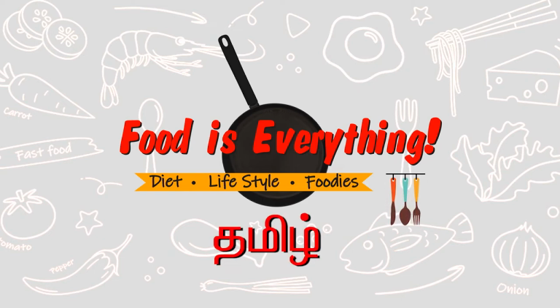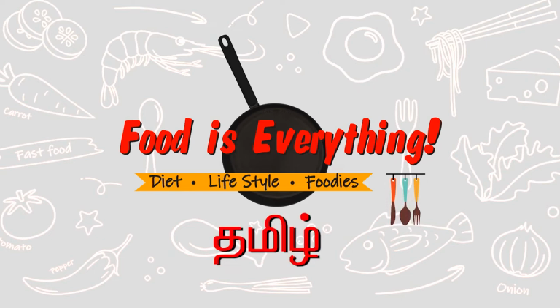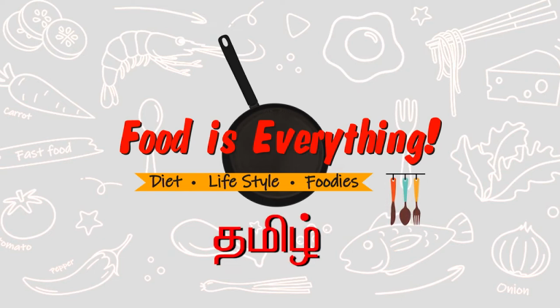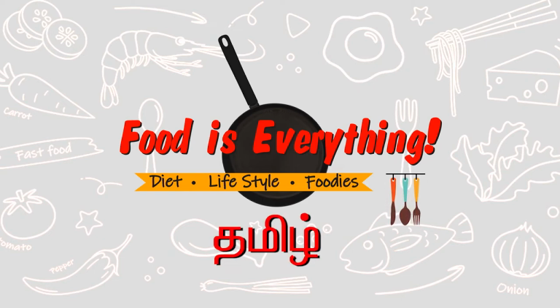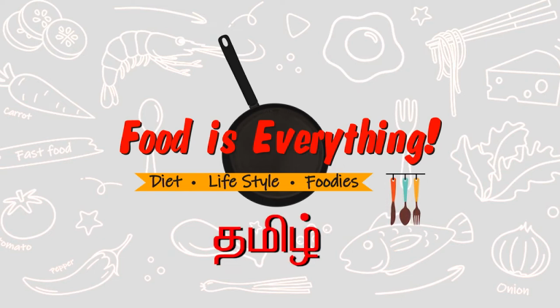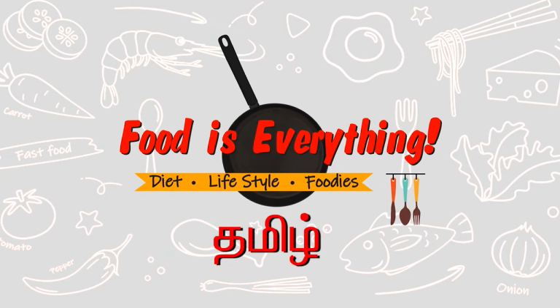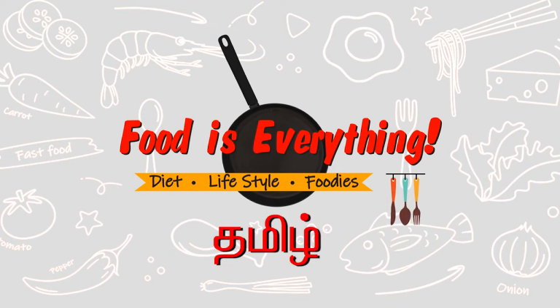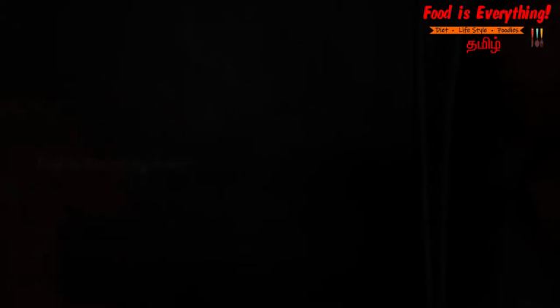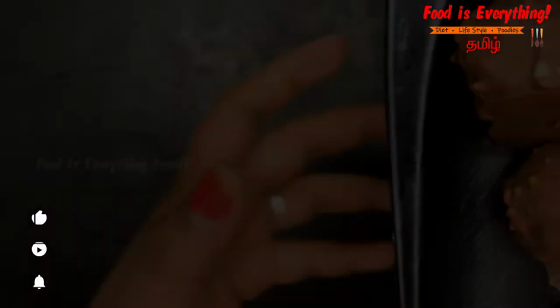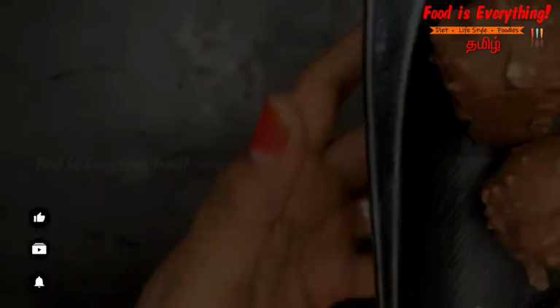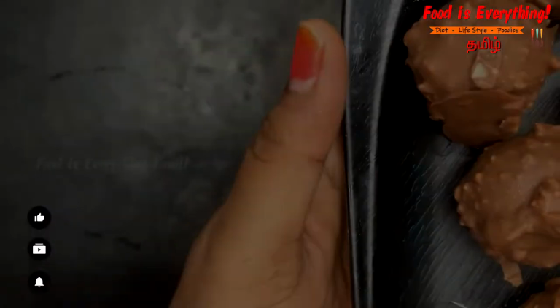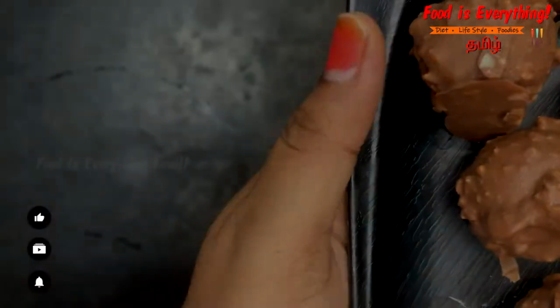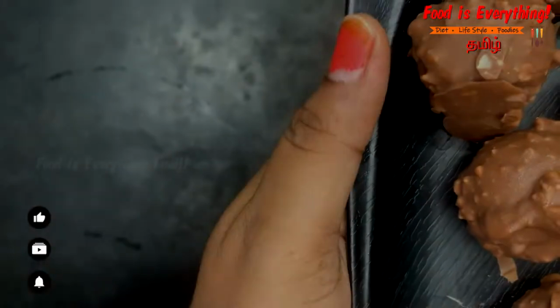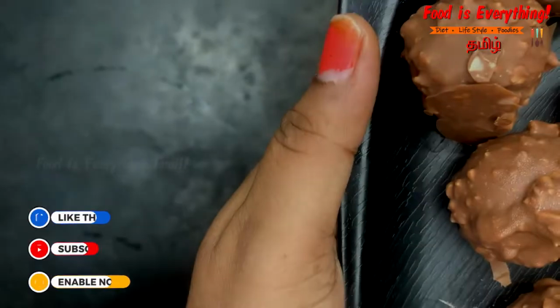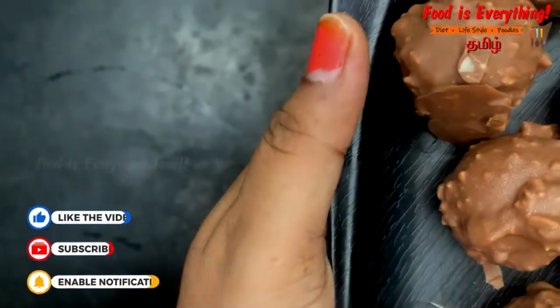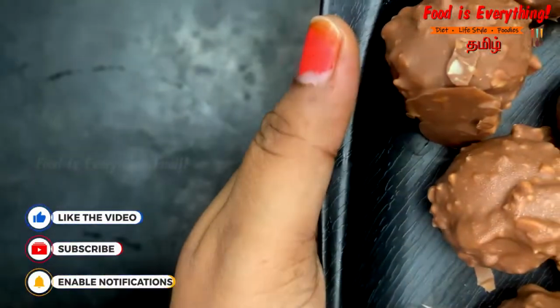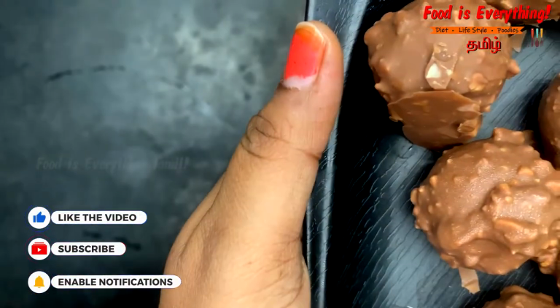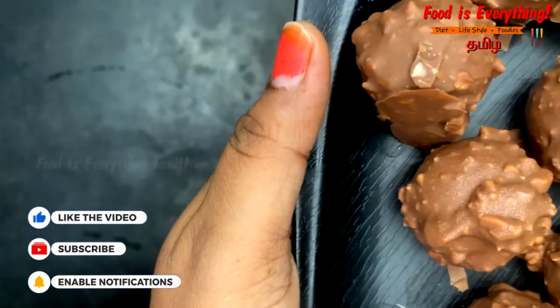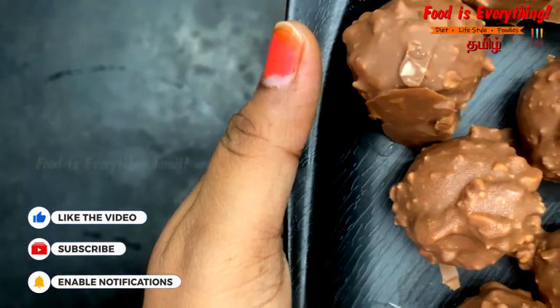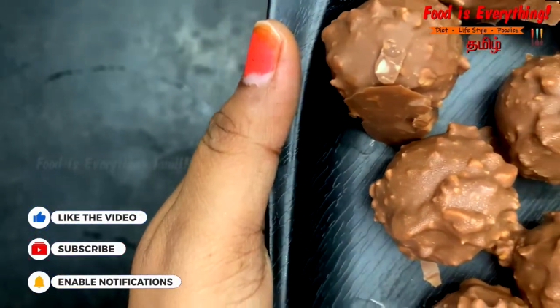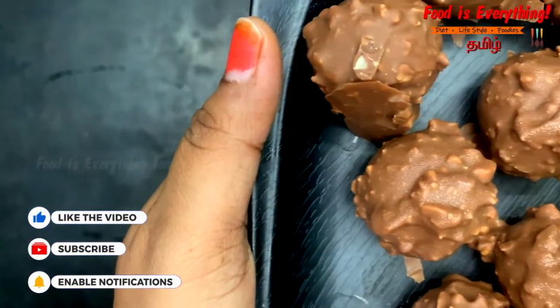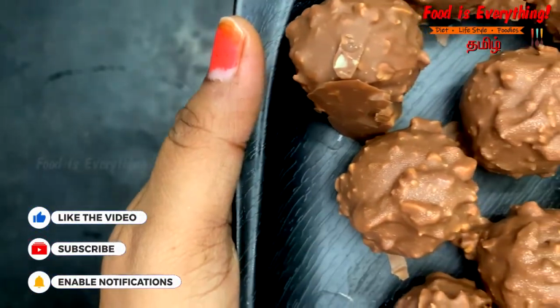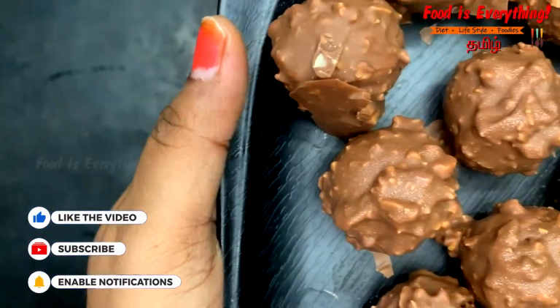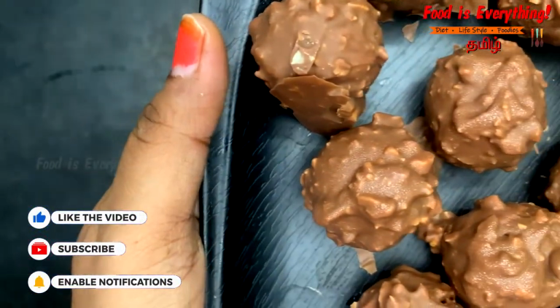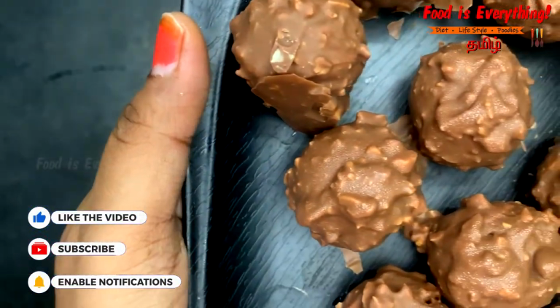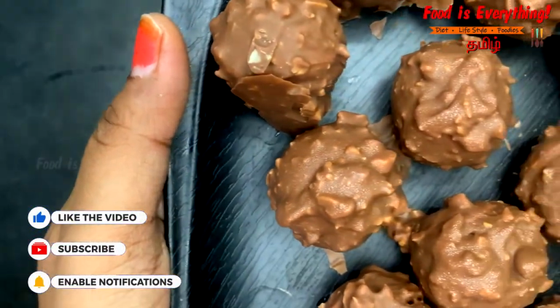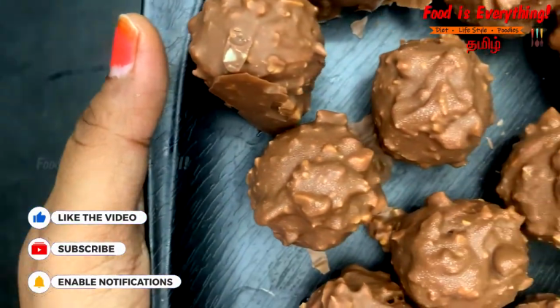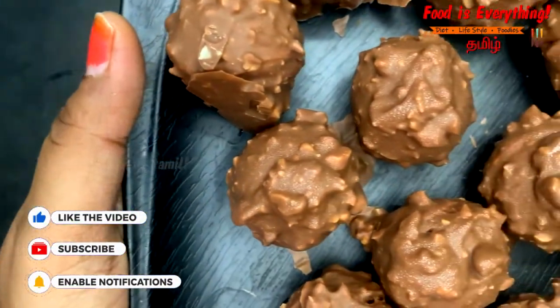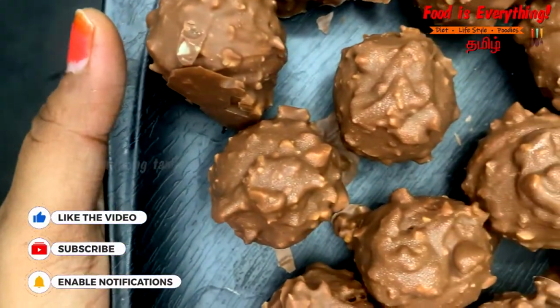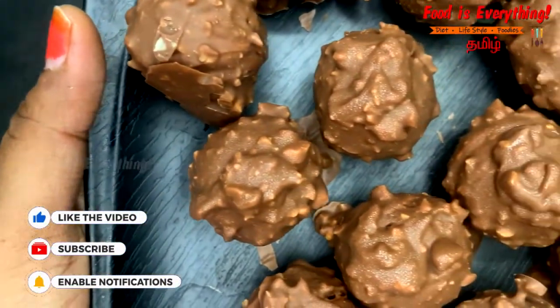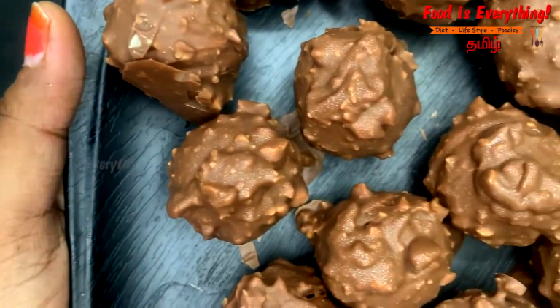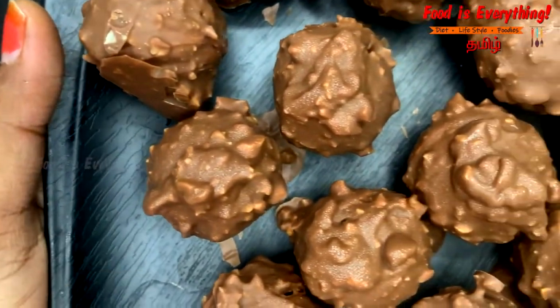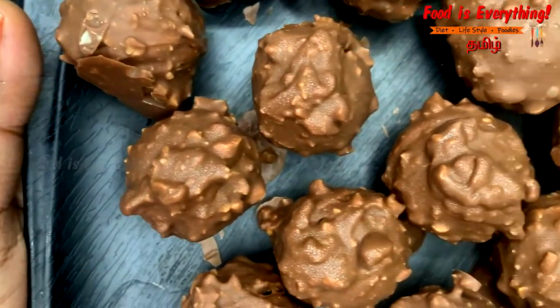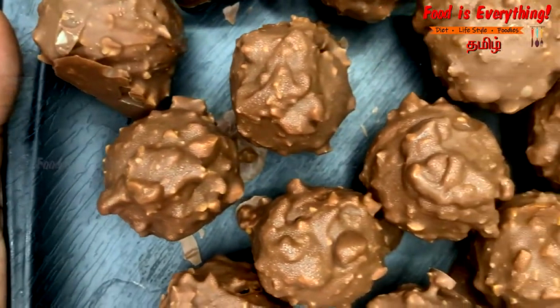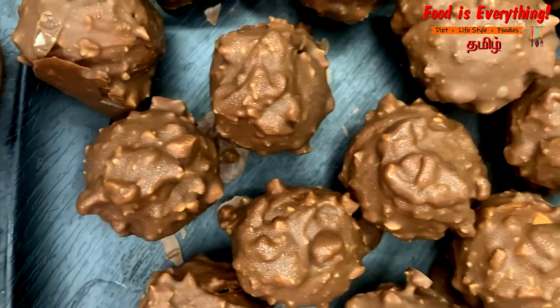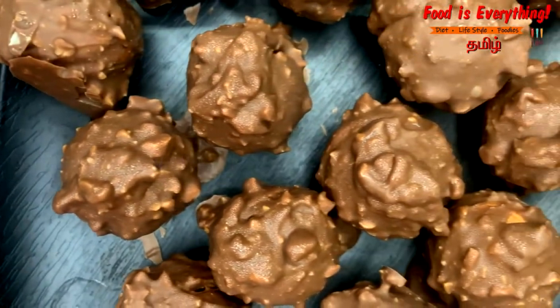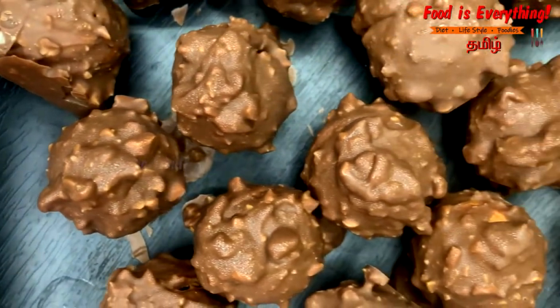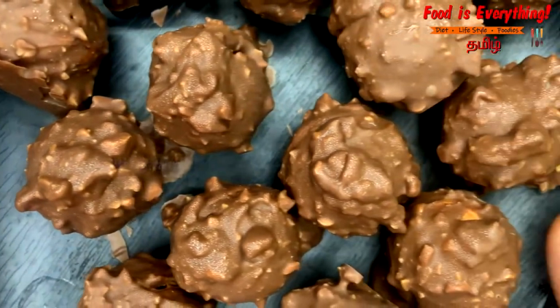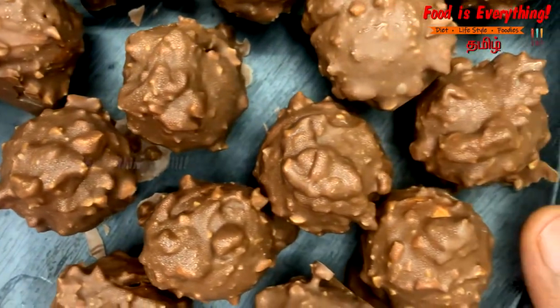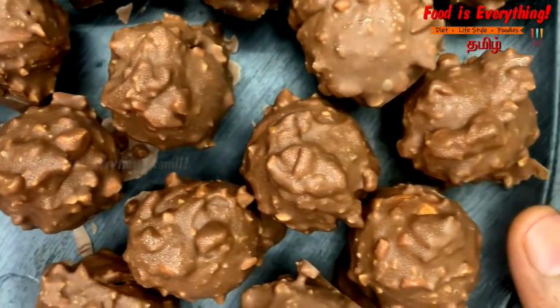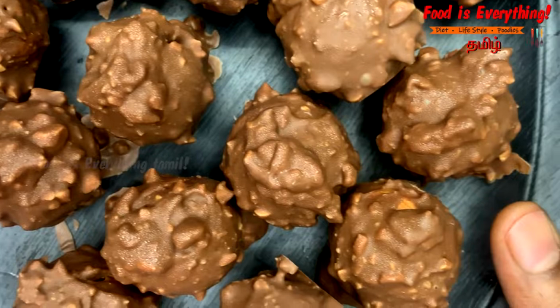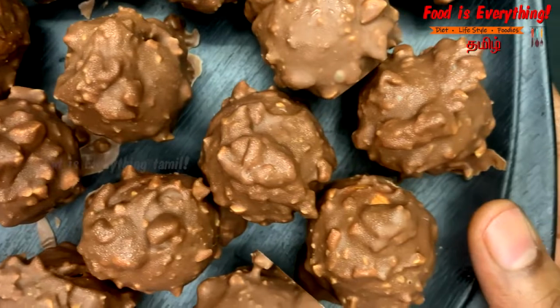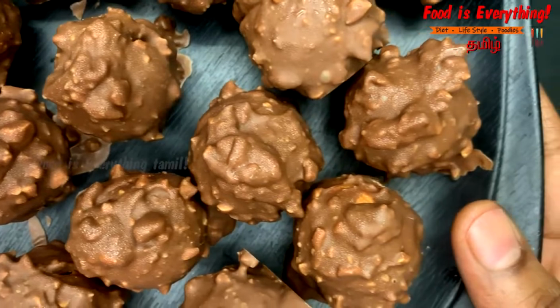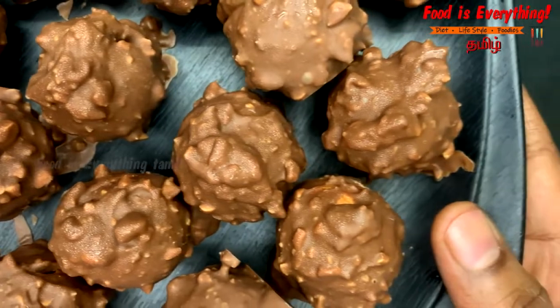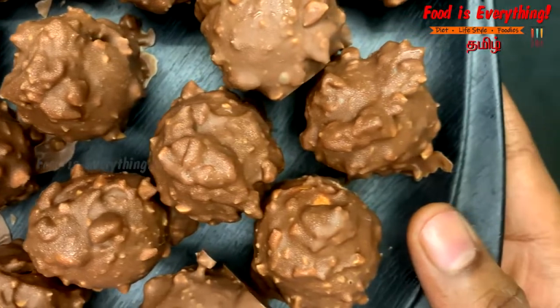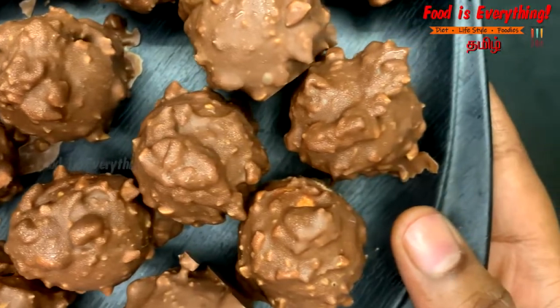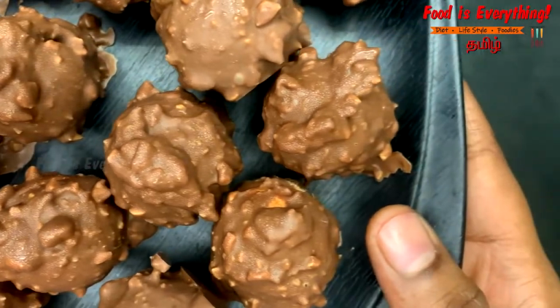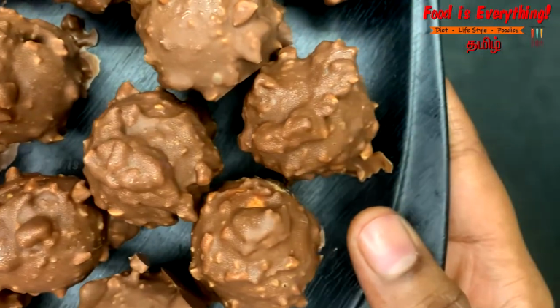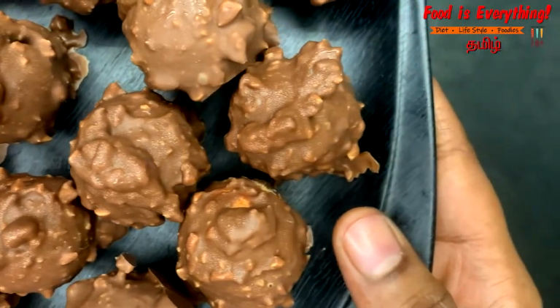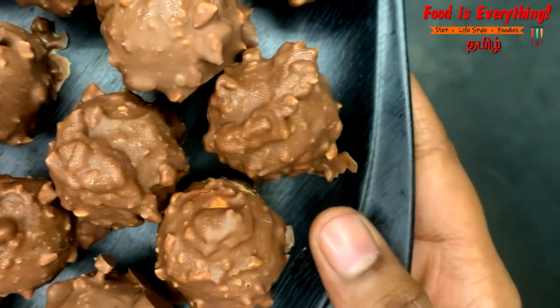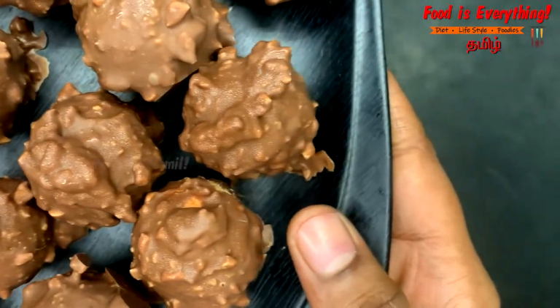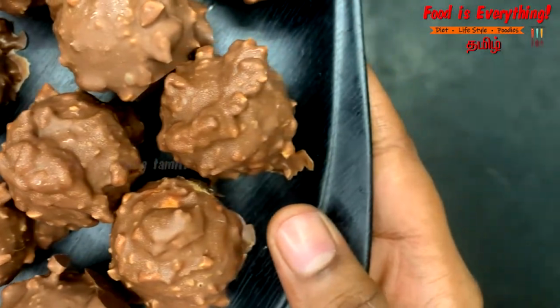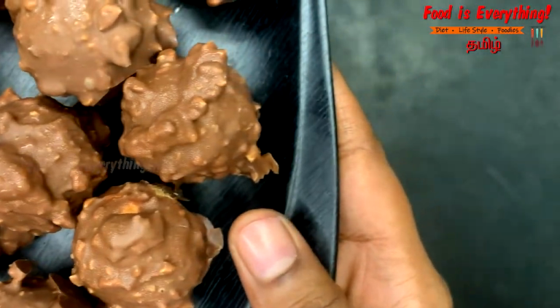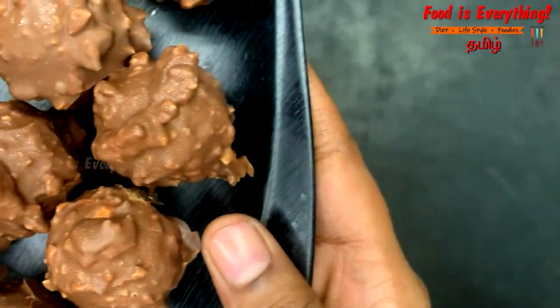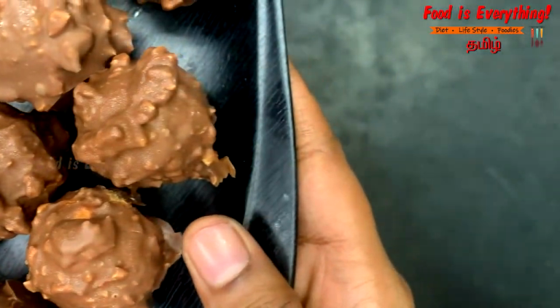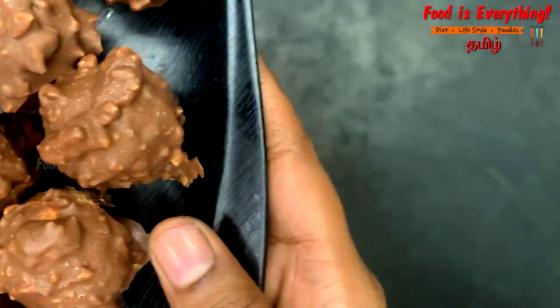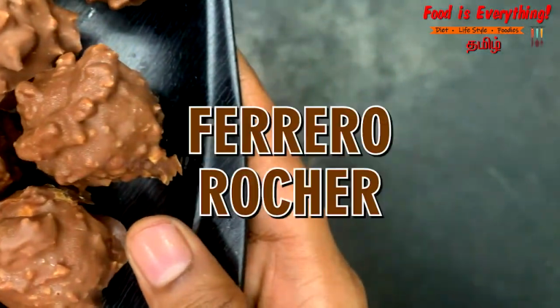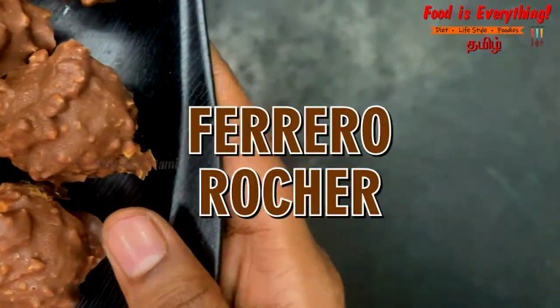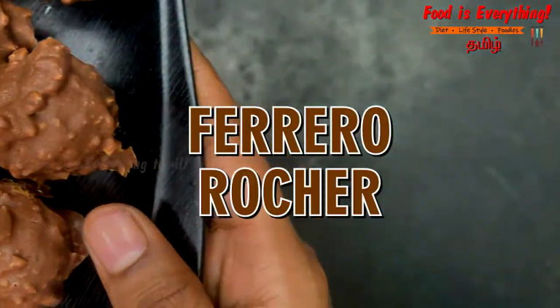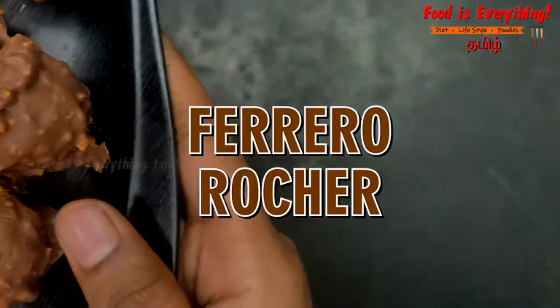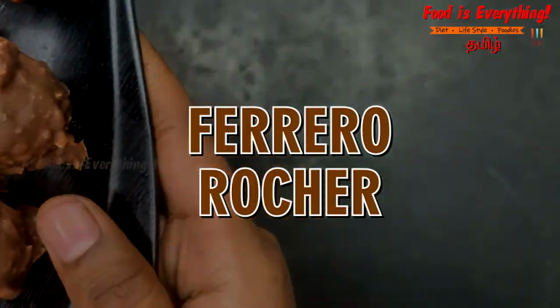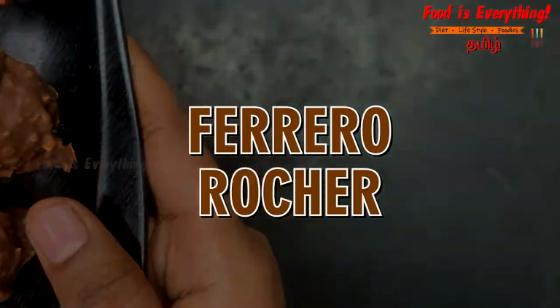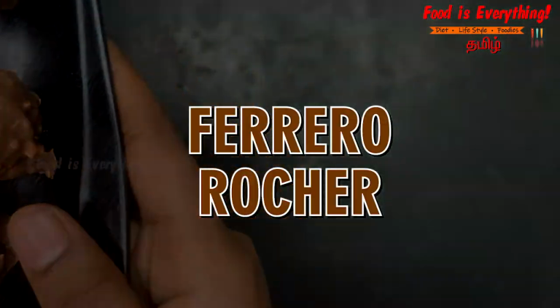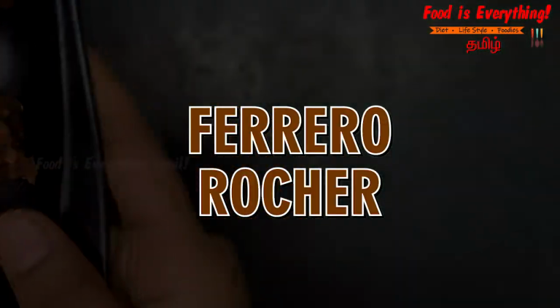Hey hi guys! Can you guess this recipe? This is a chocolate recipe.